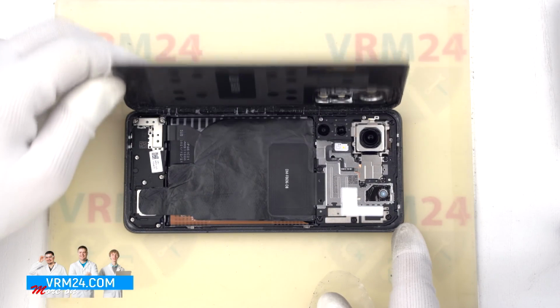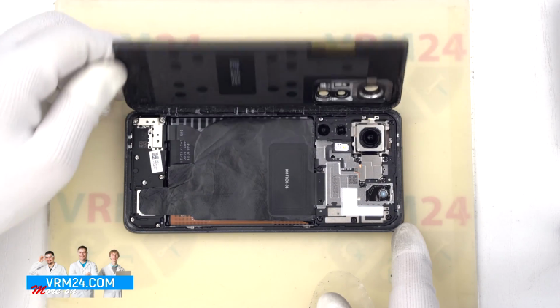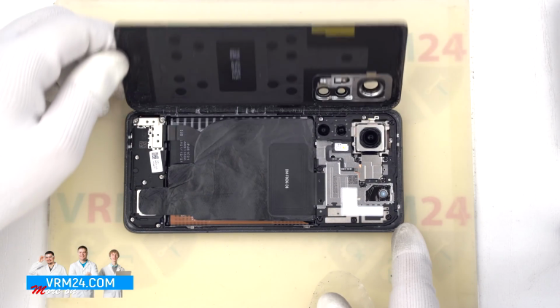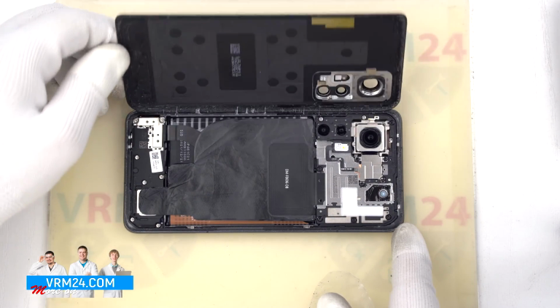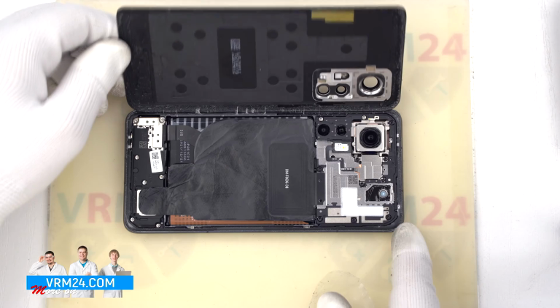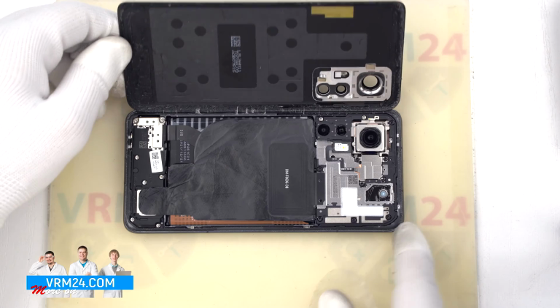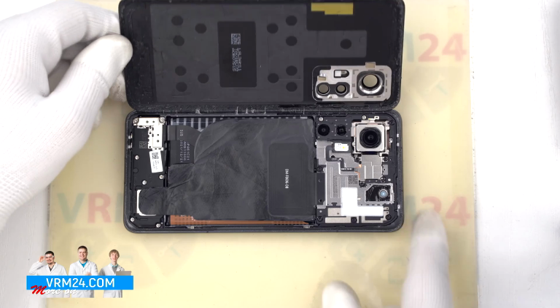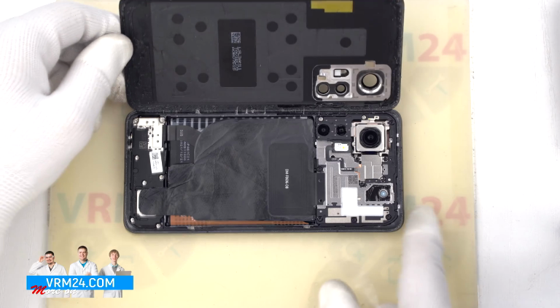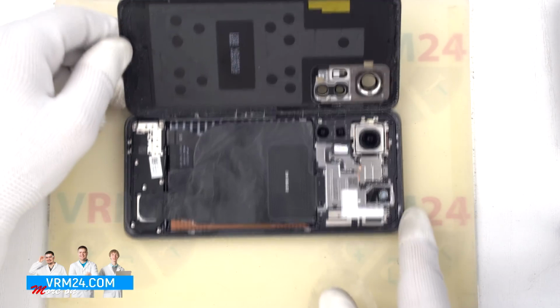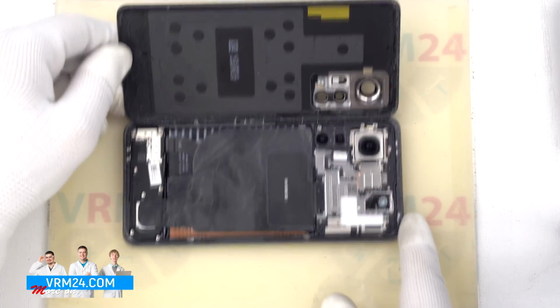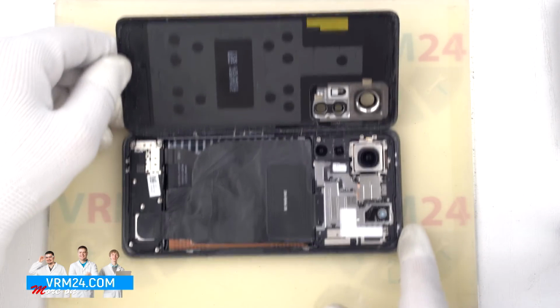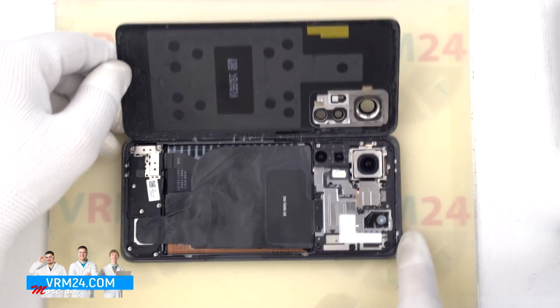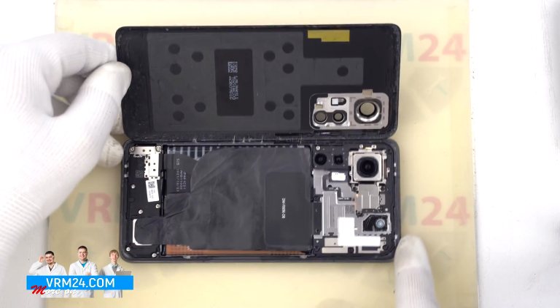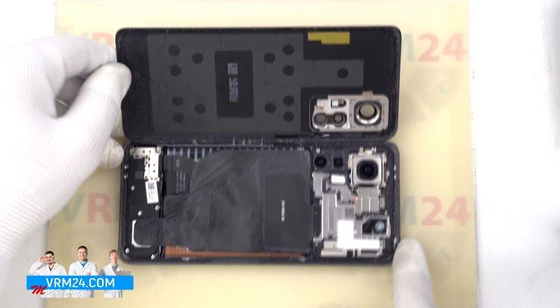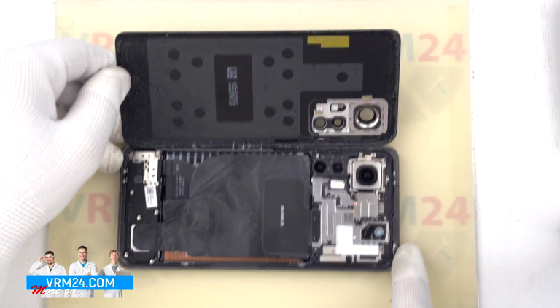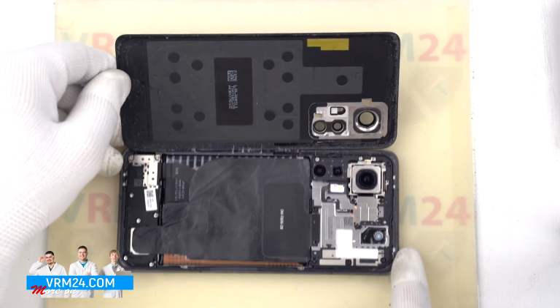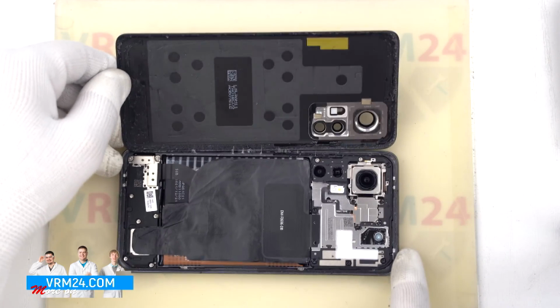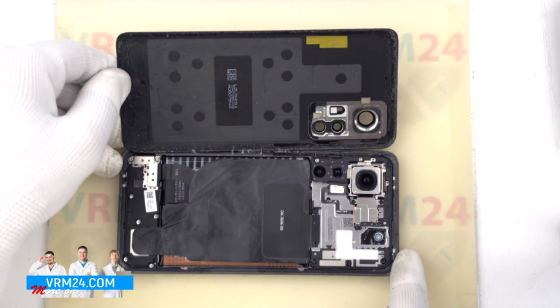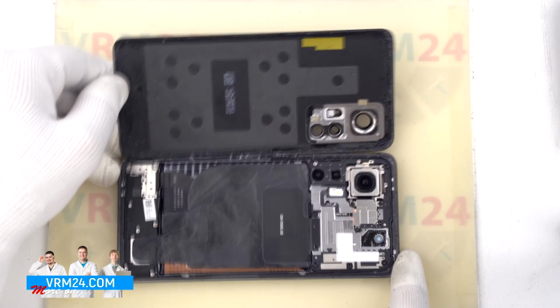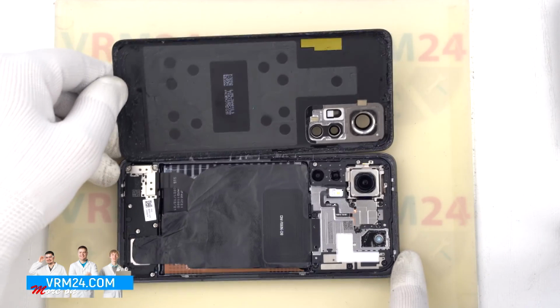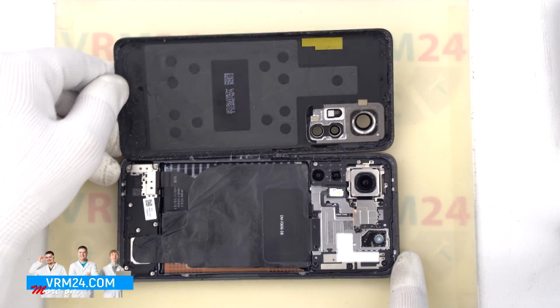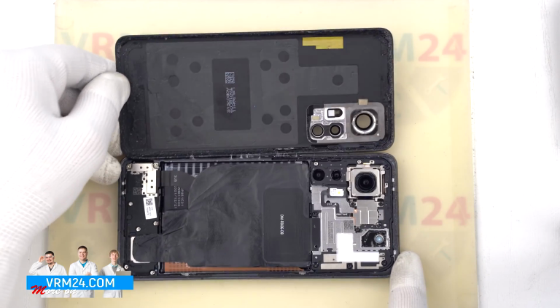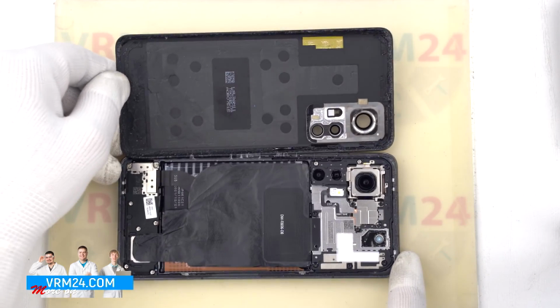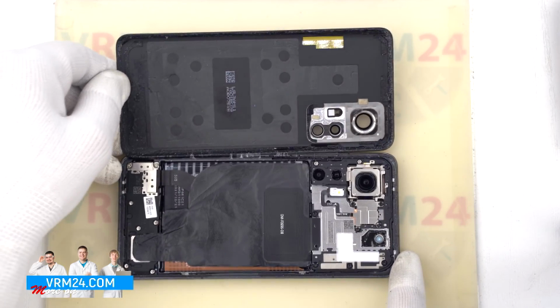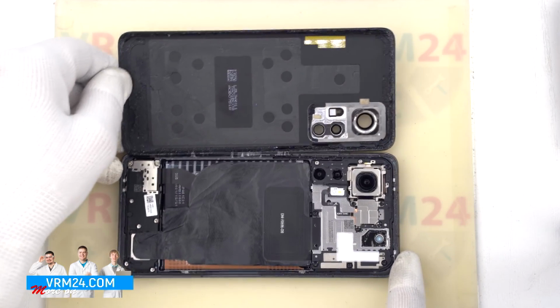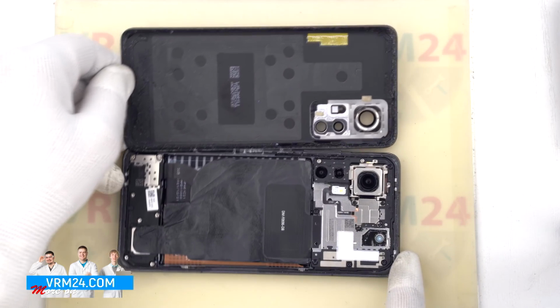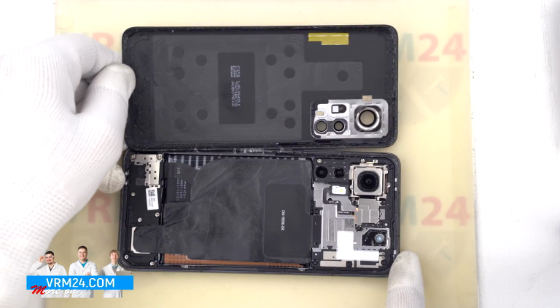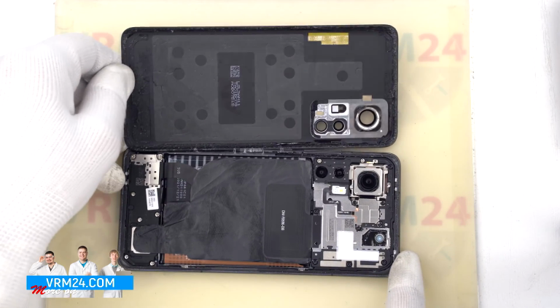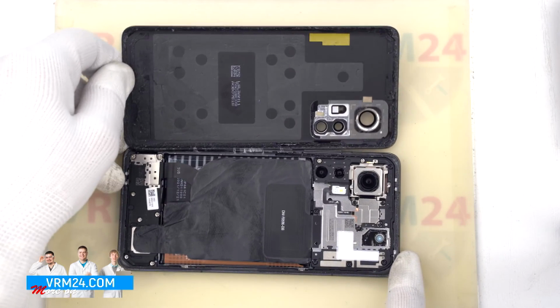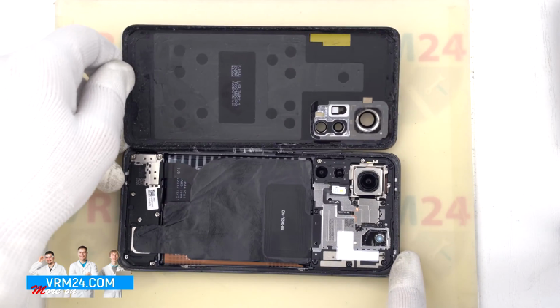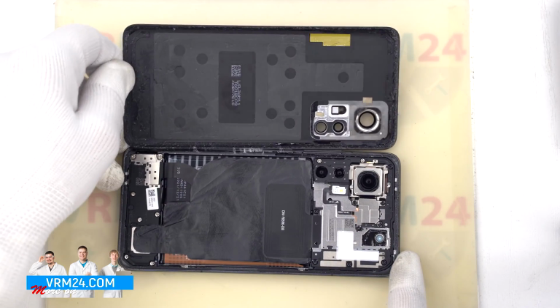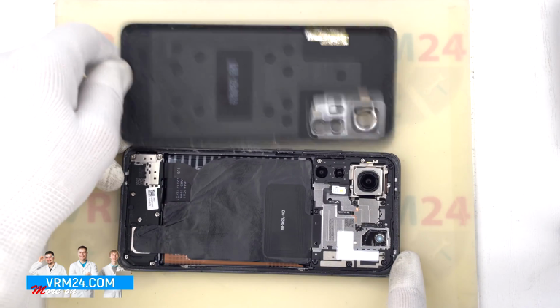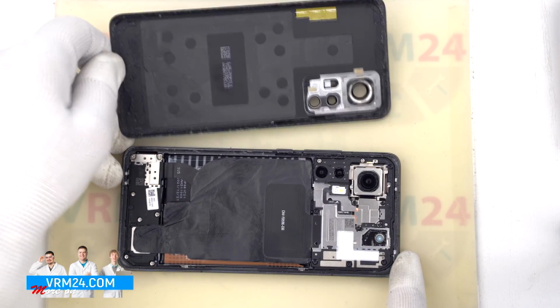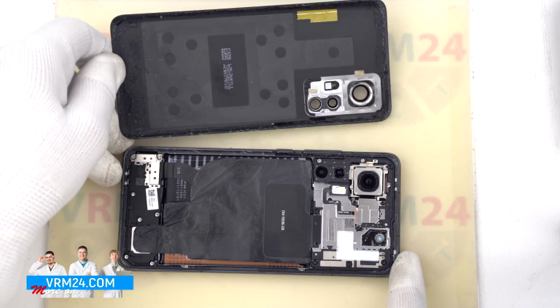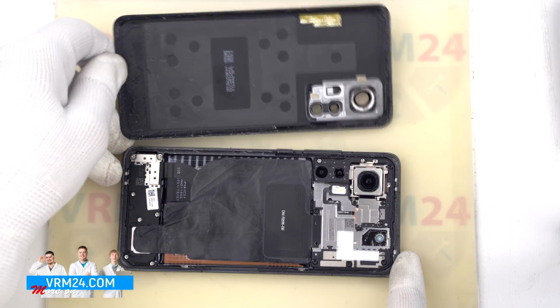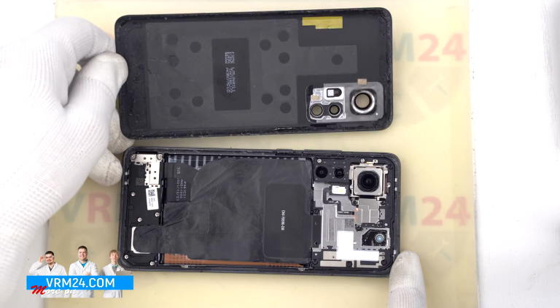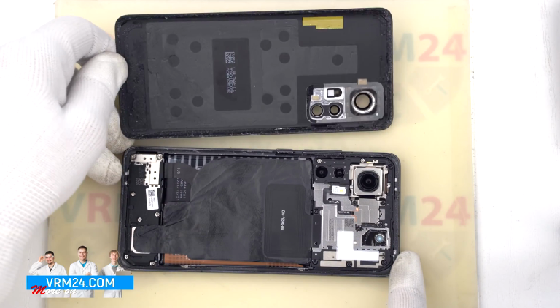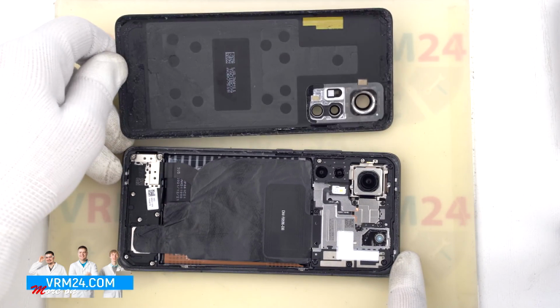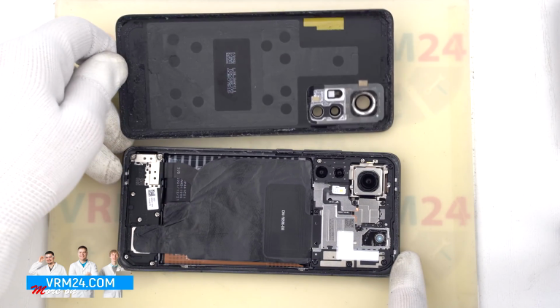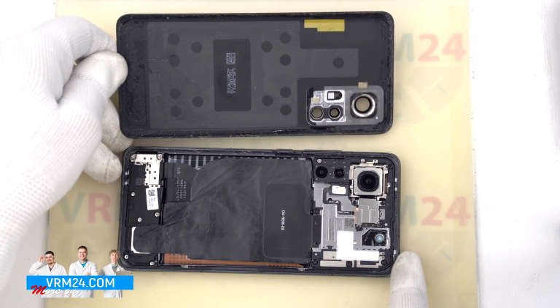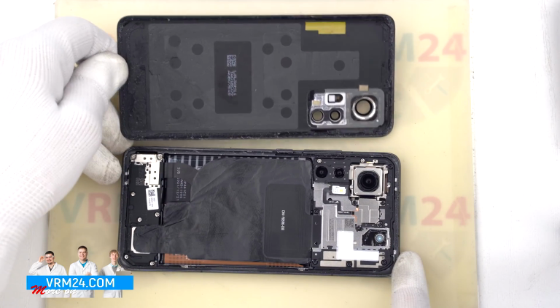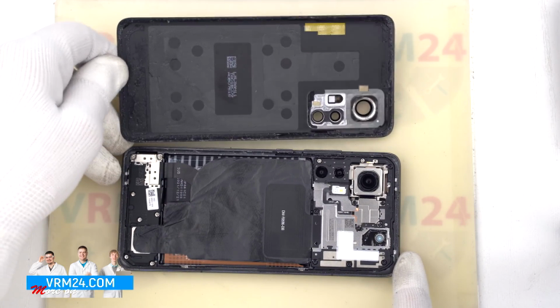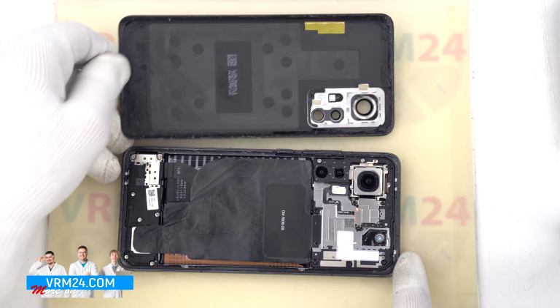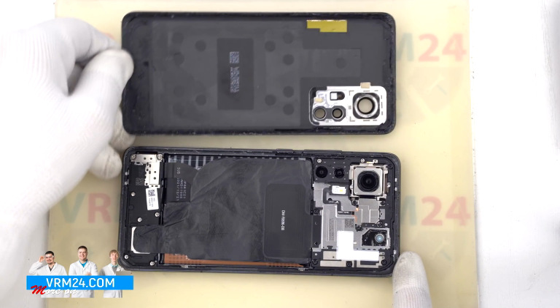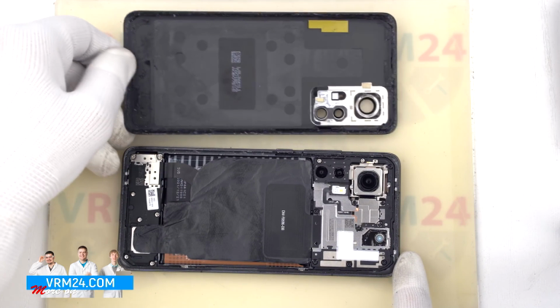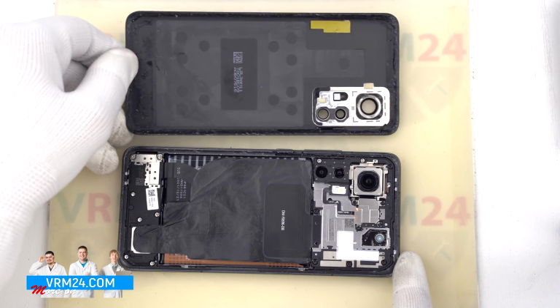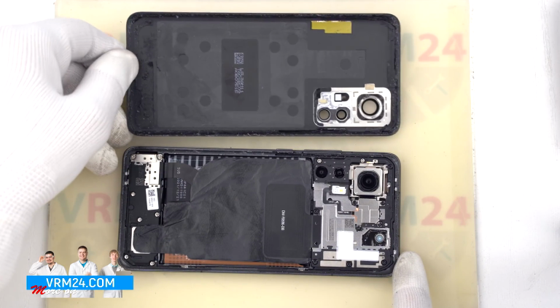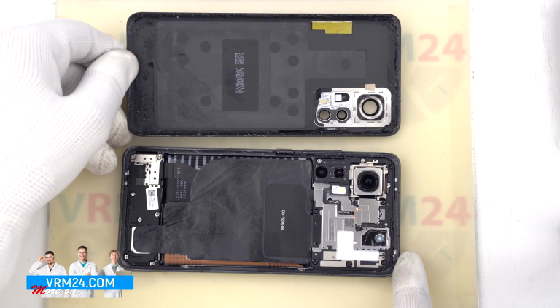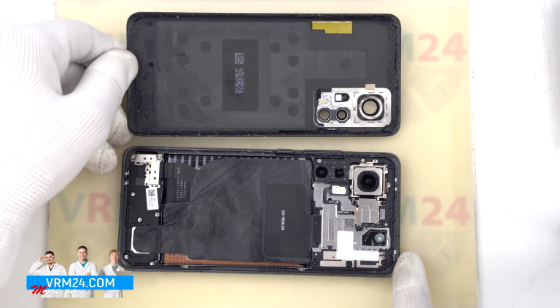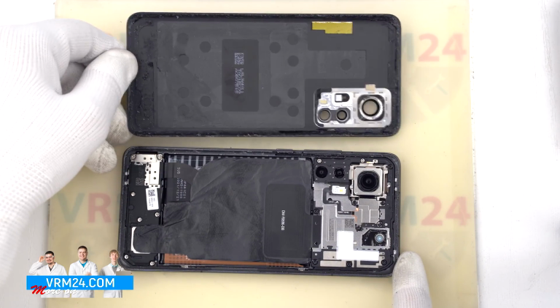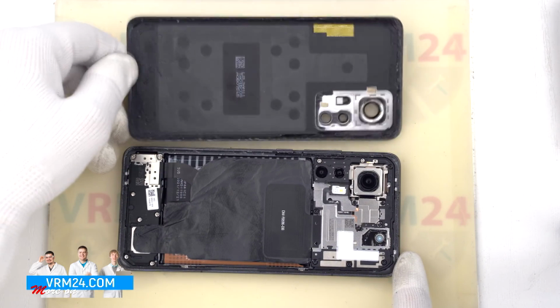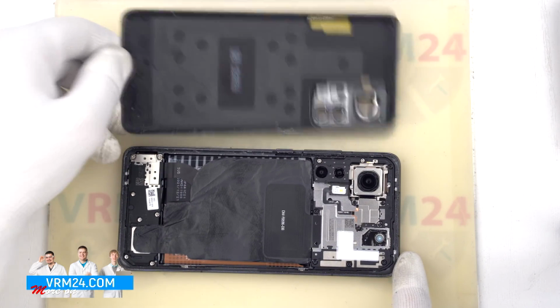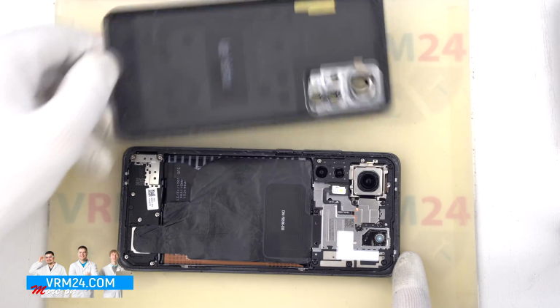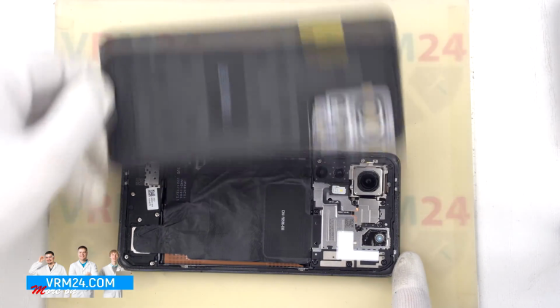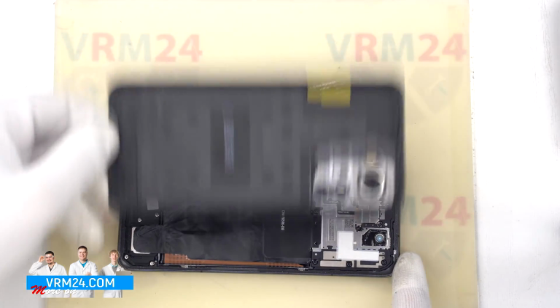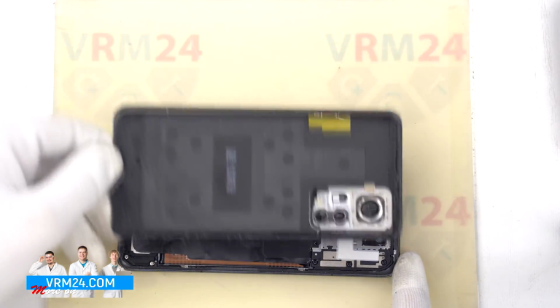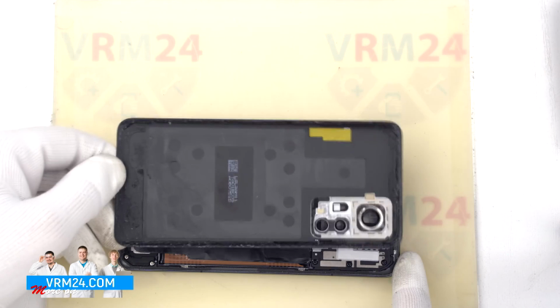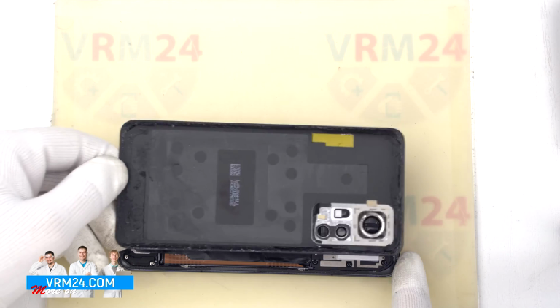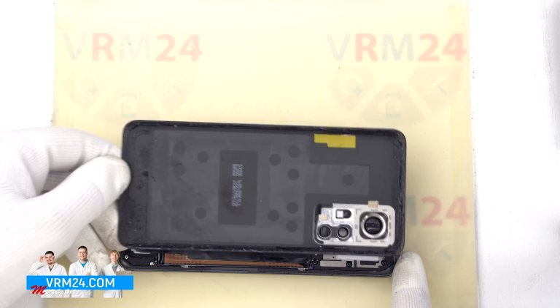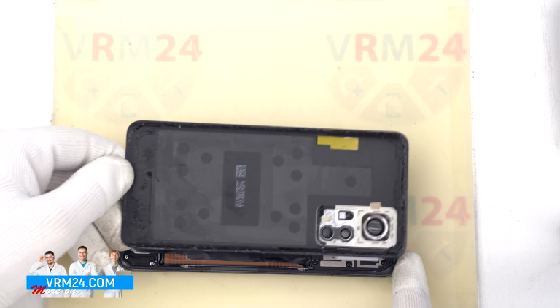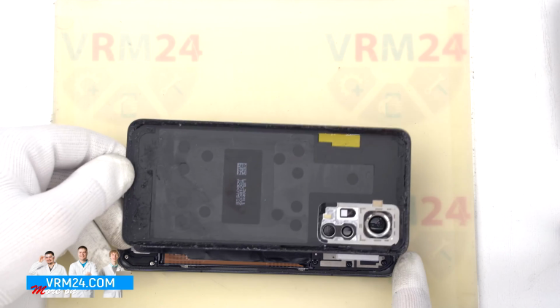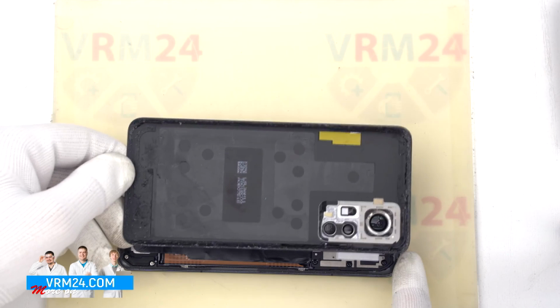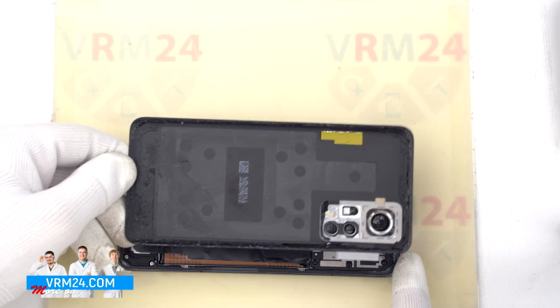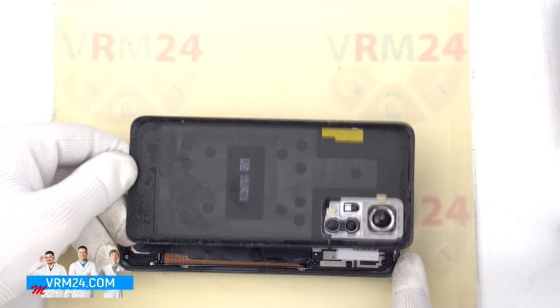We open the back cover. On the cover we have the flashlight elements and the gasket.